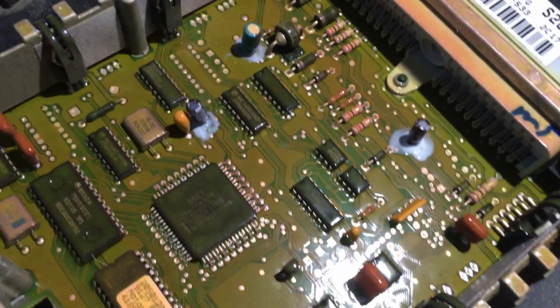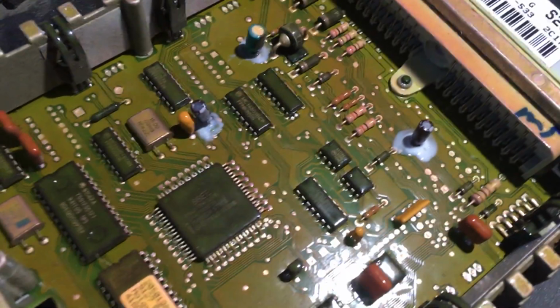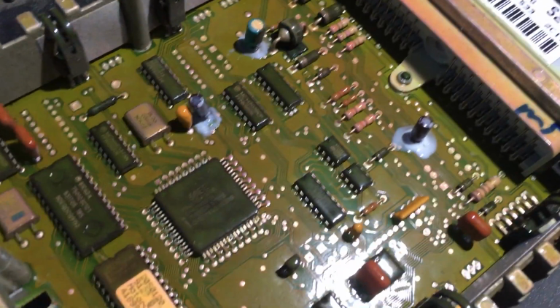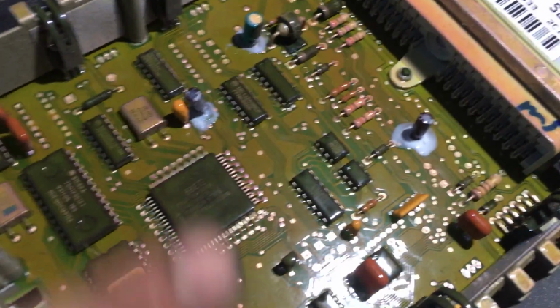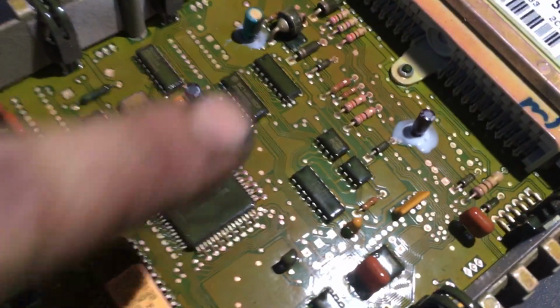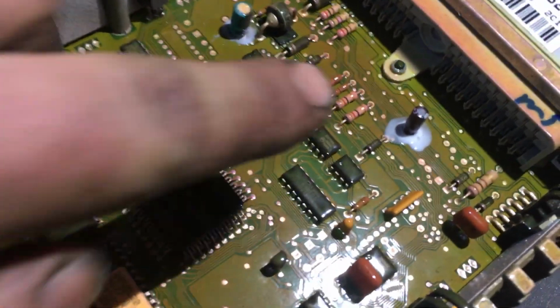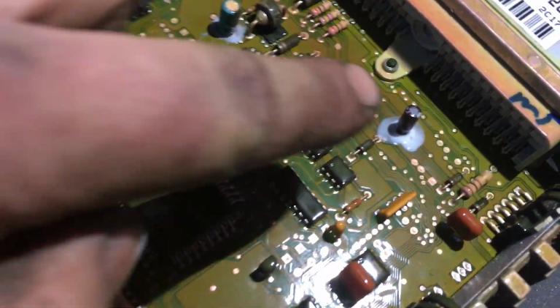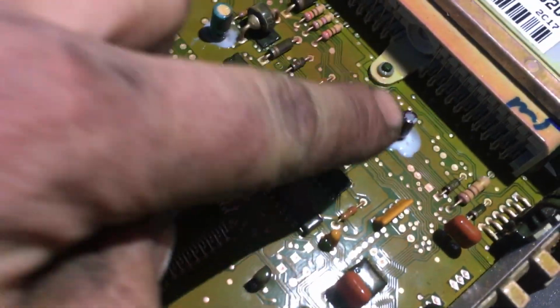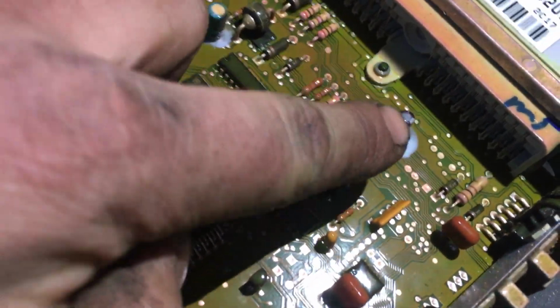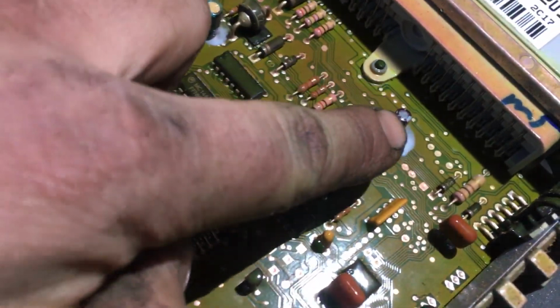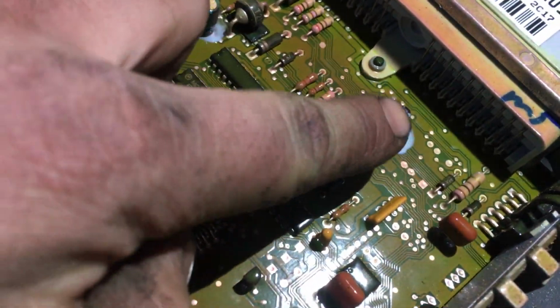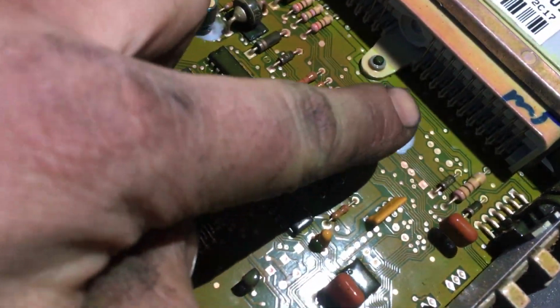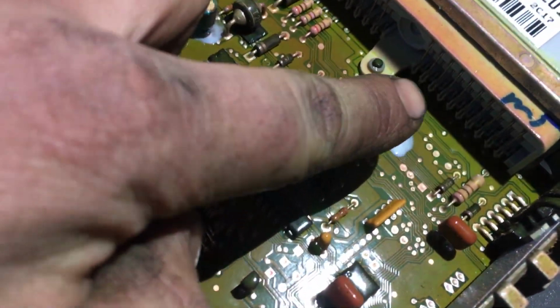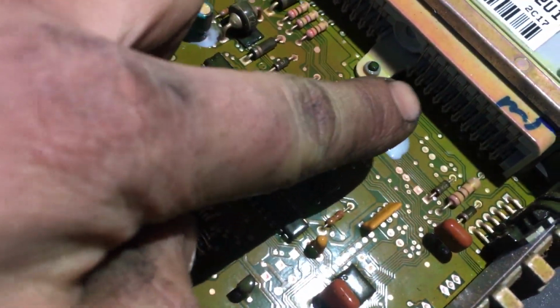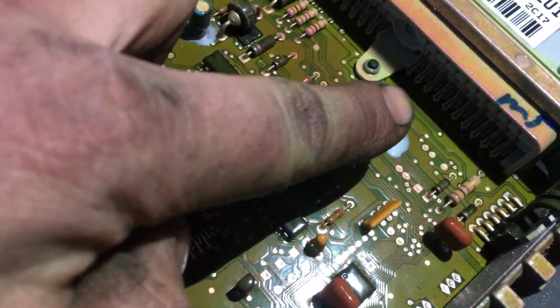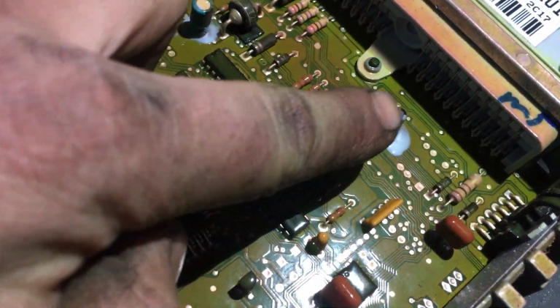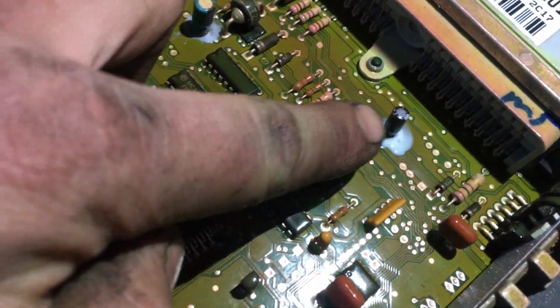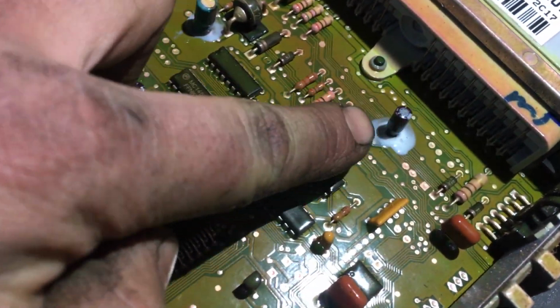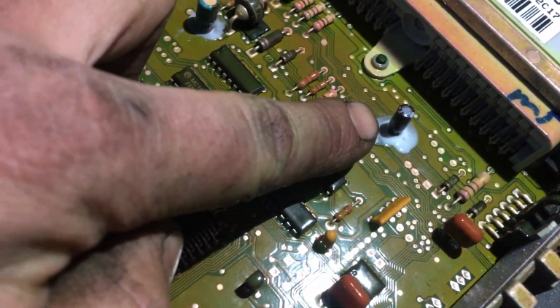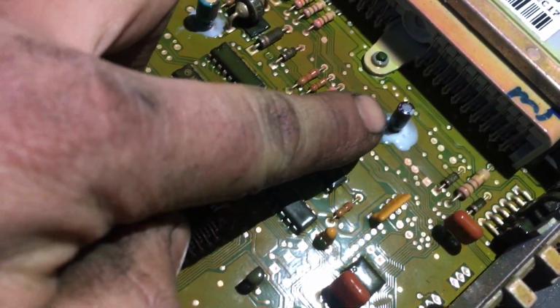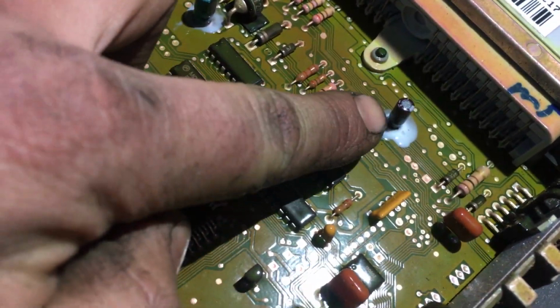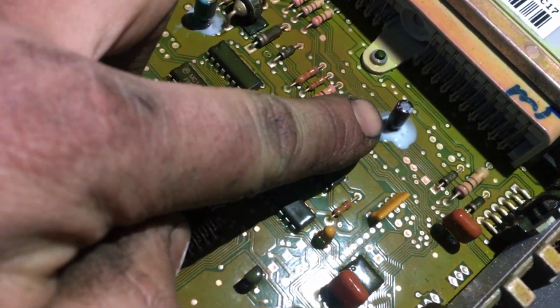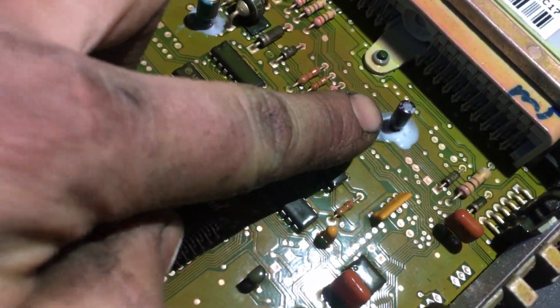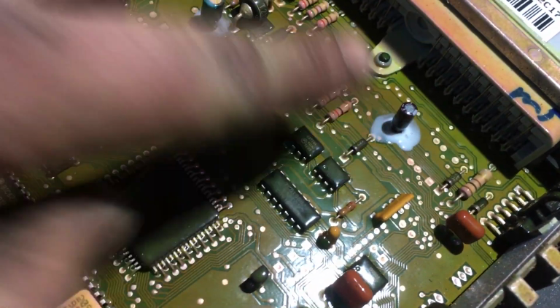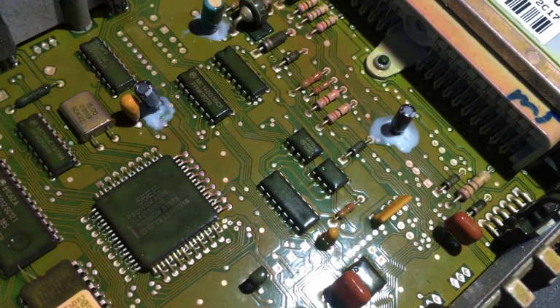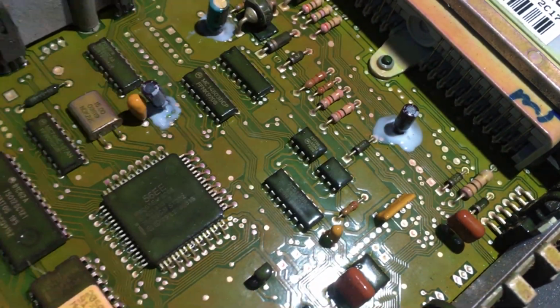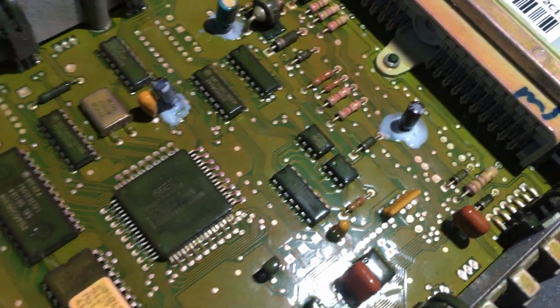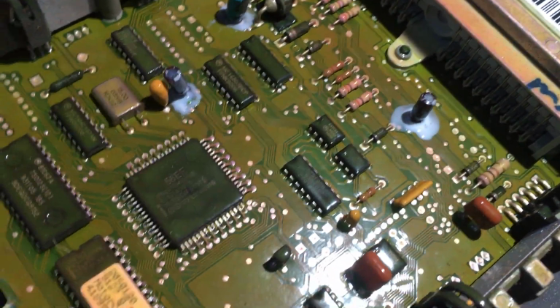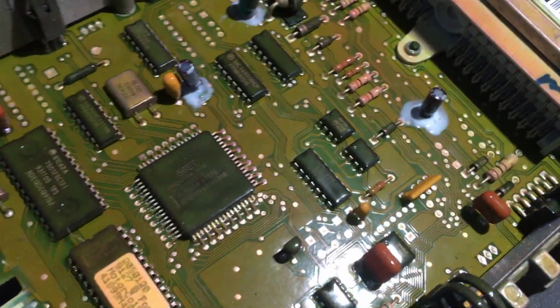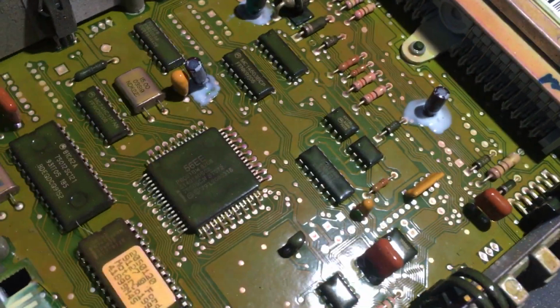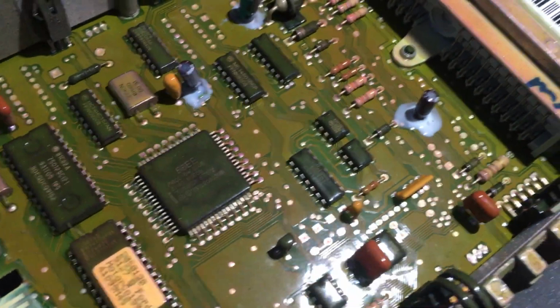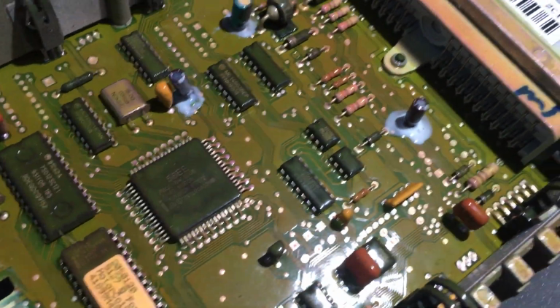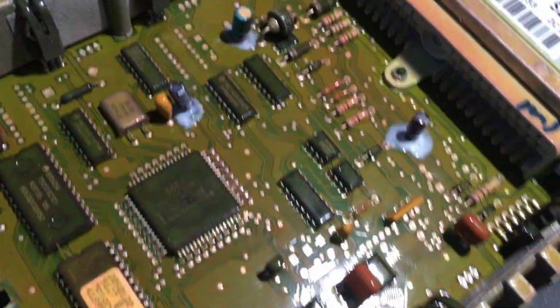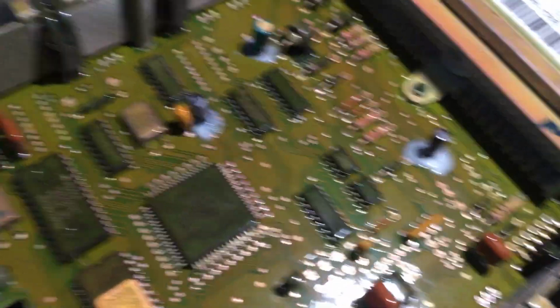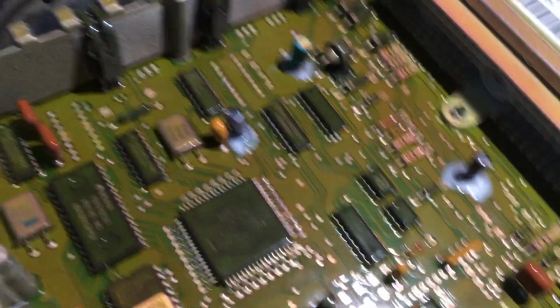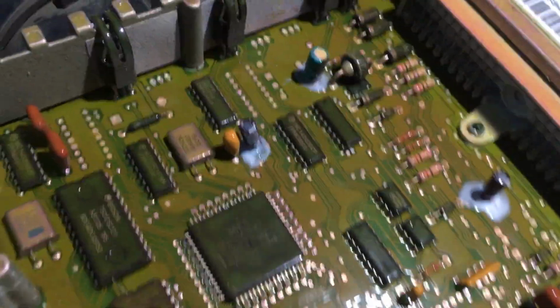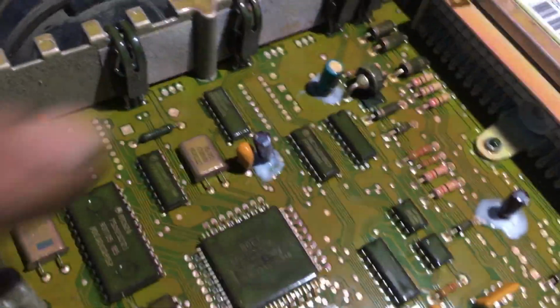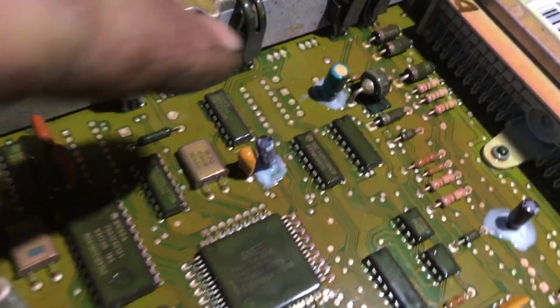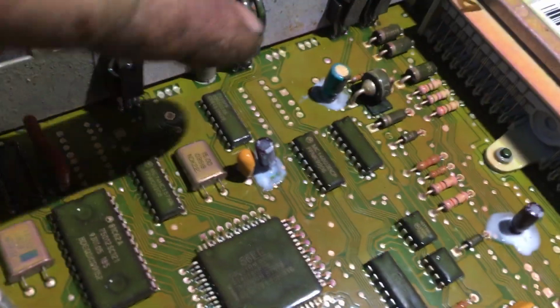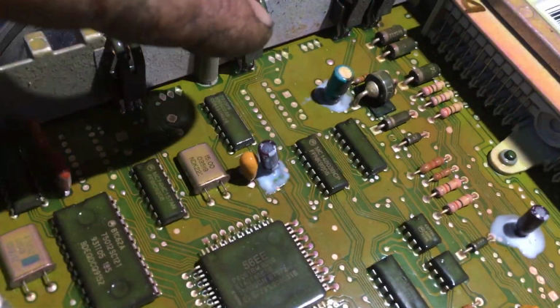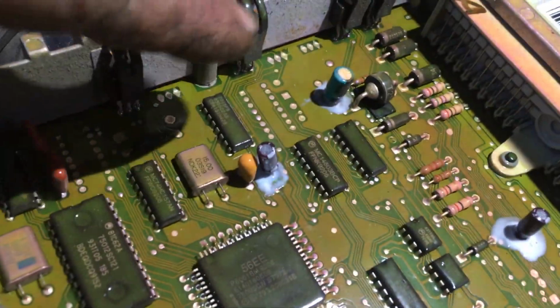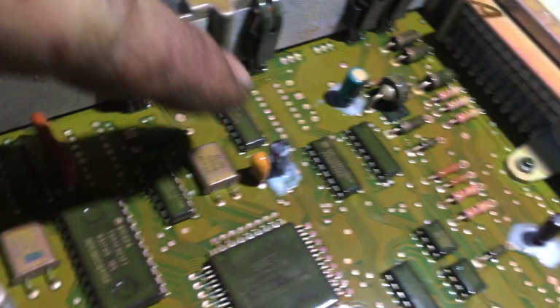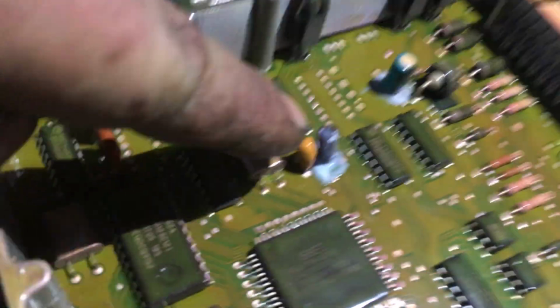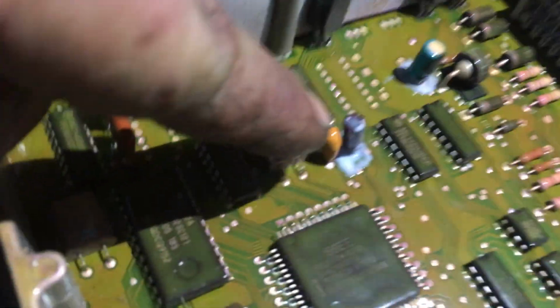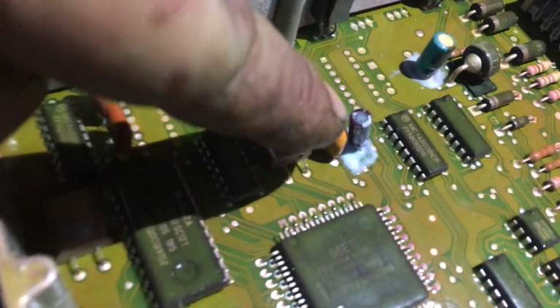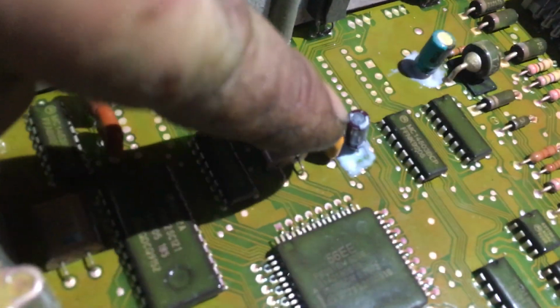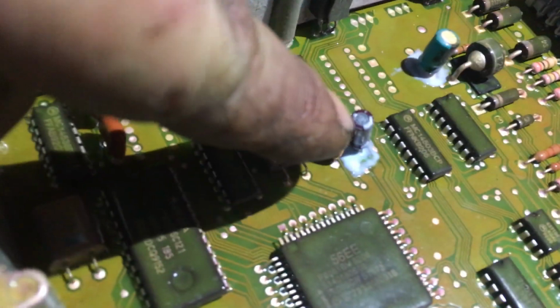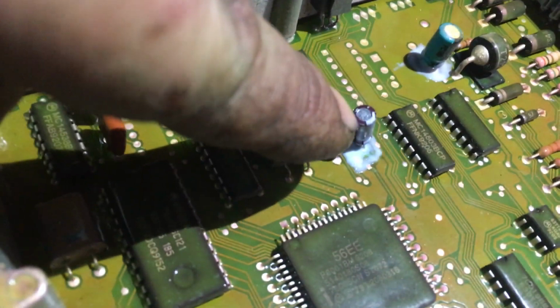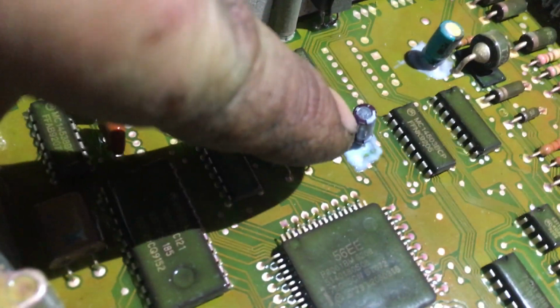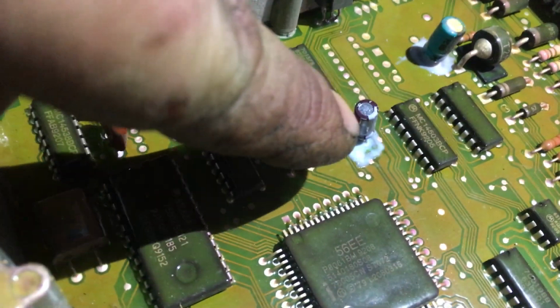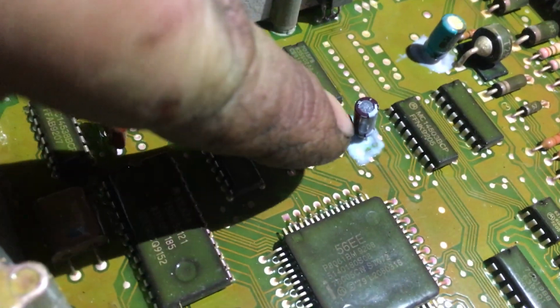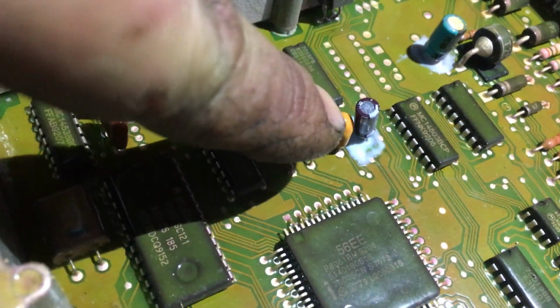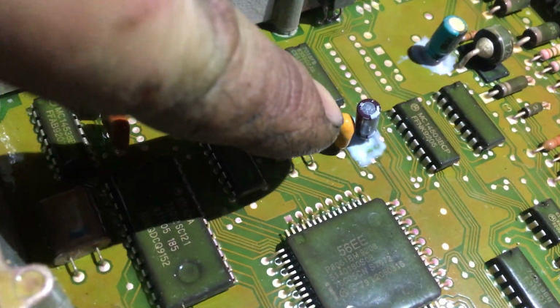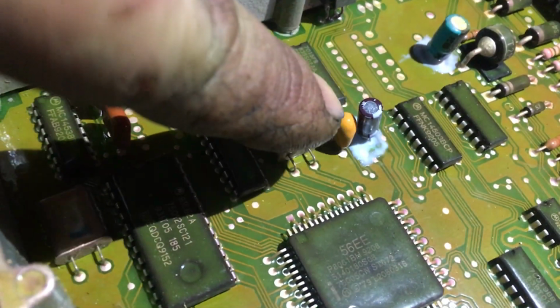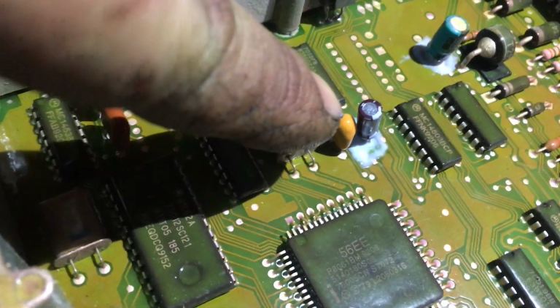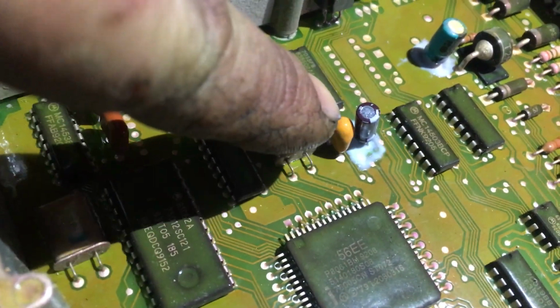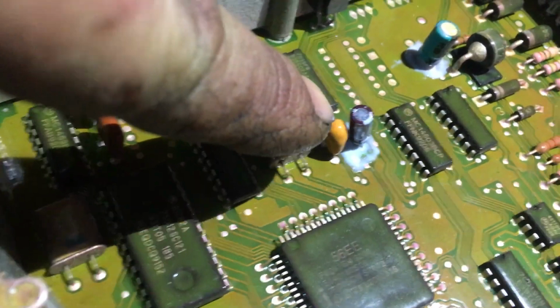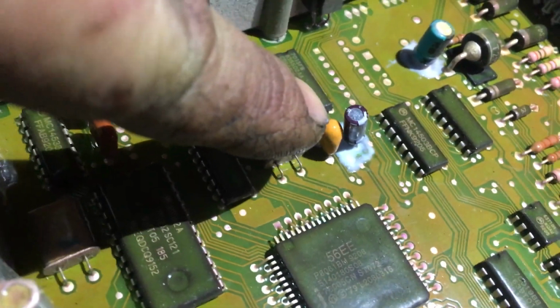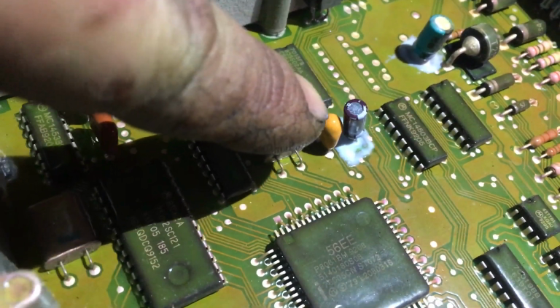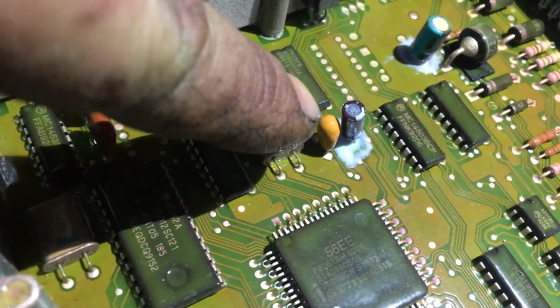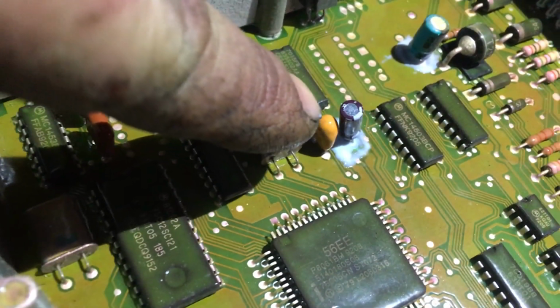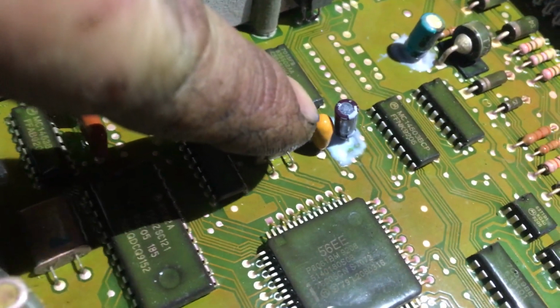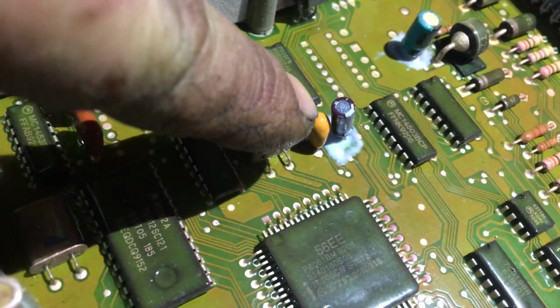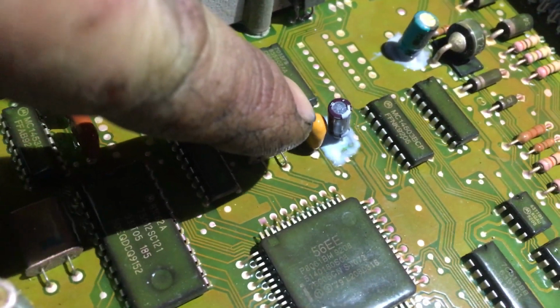This capacitor was rotted right off. This one was leaking a little bit.